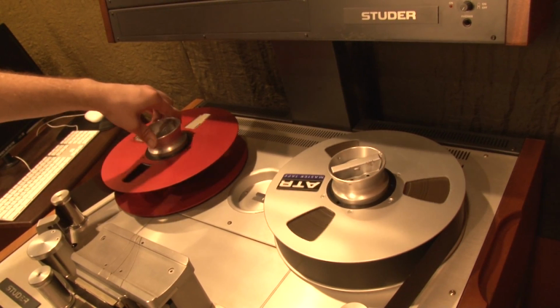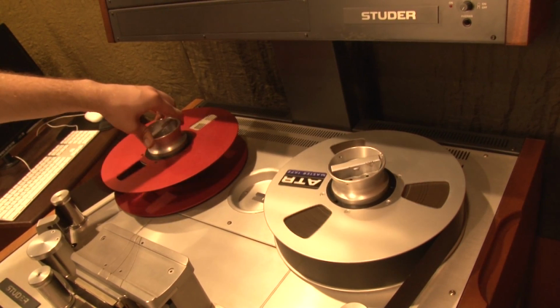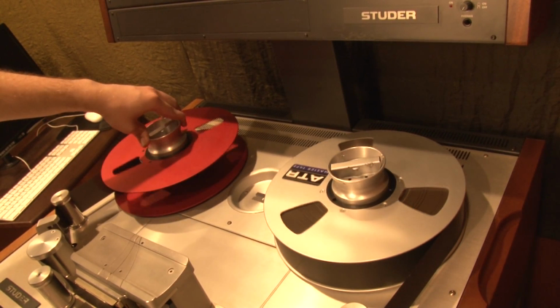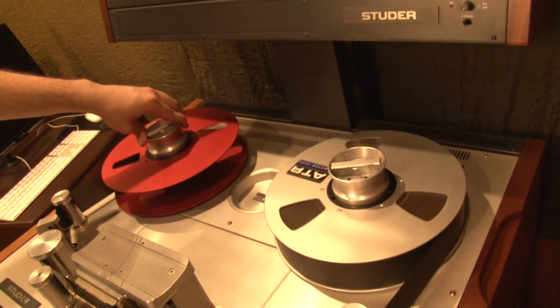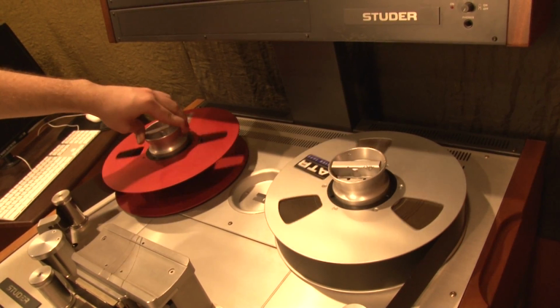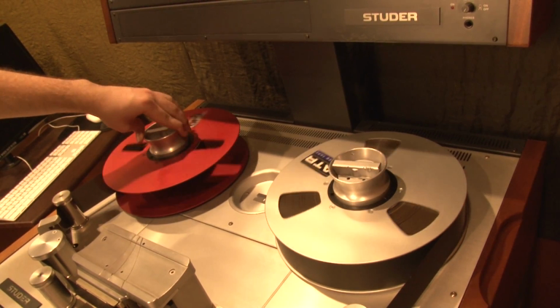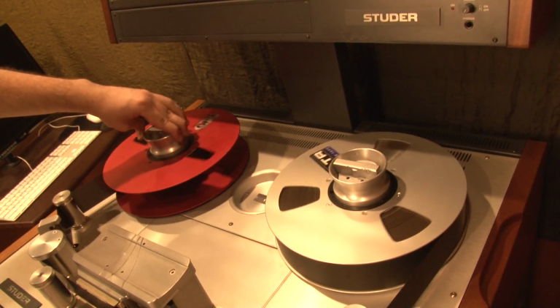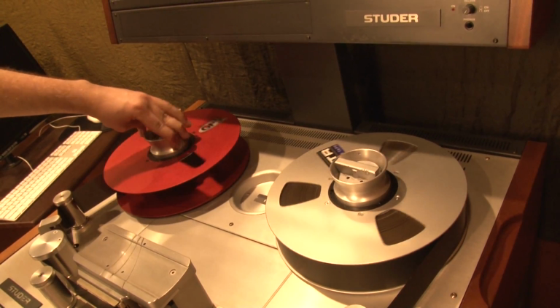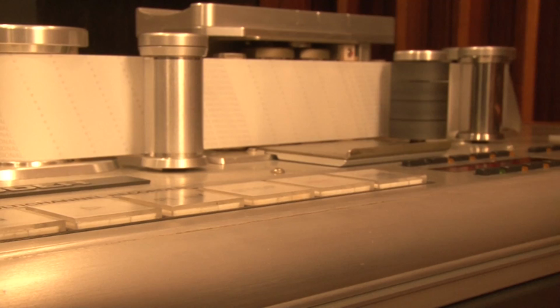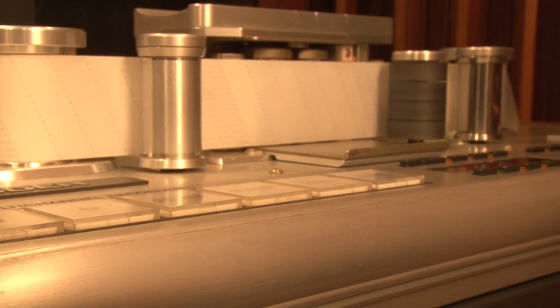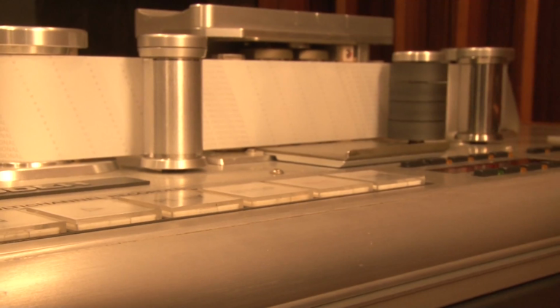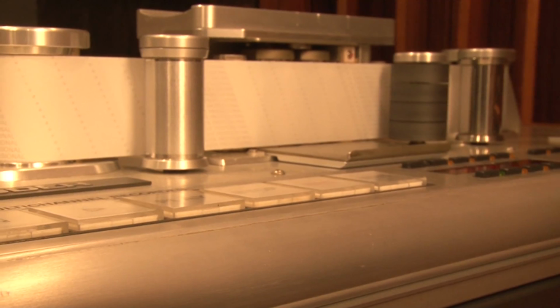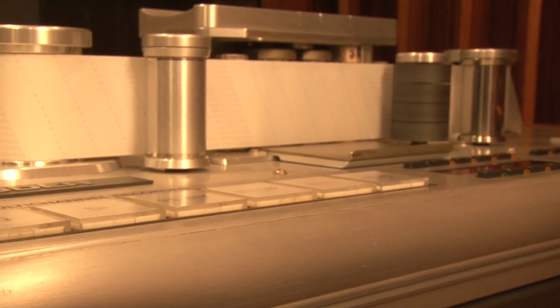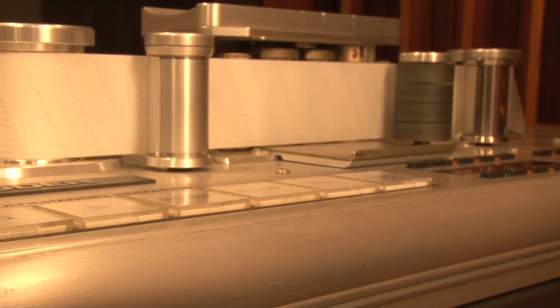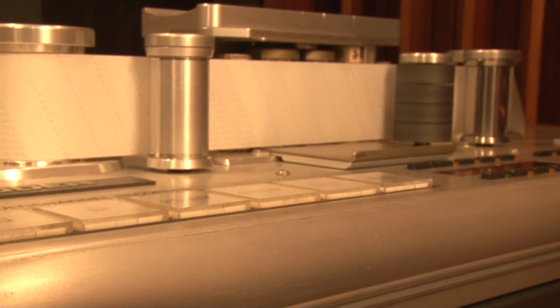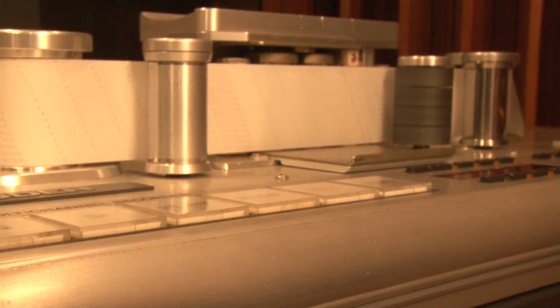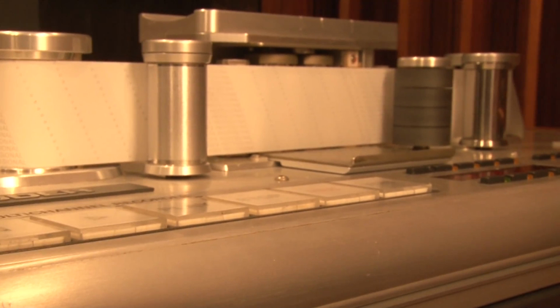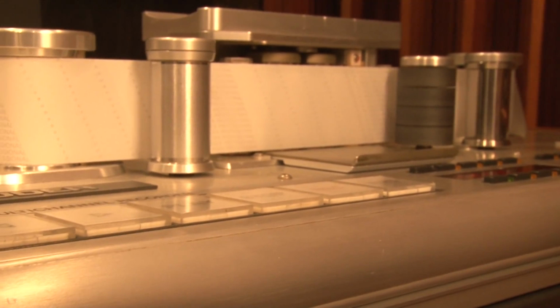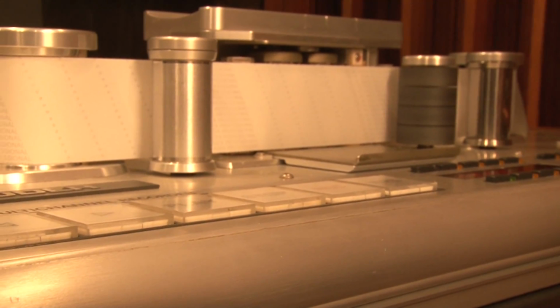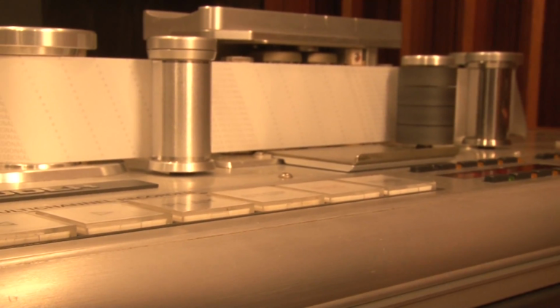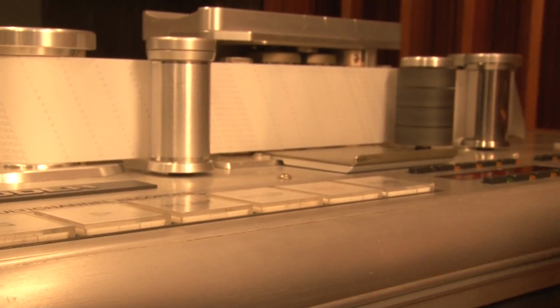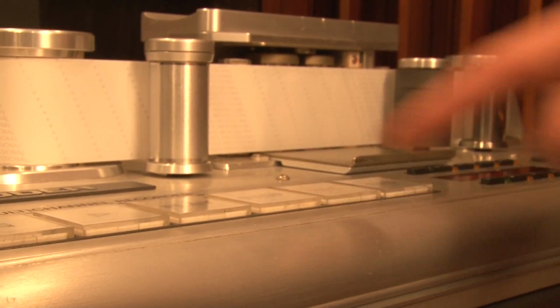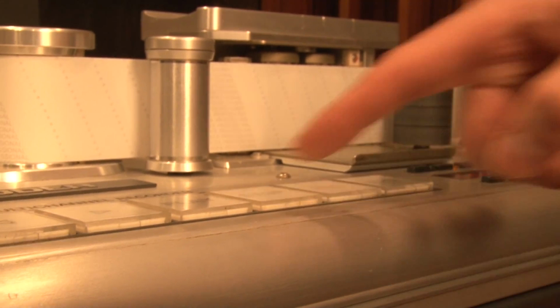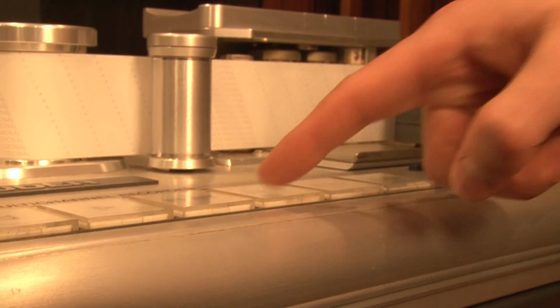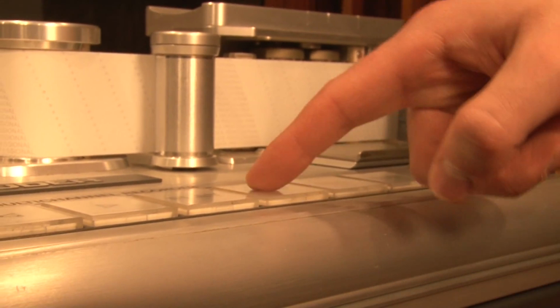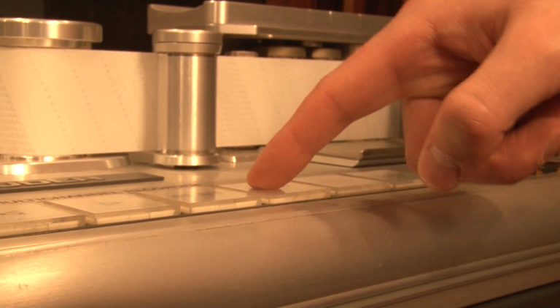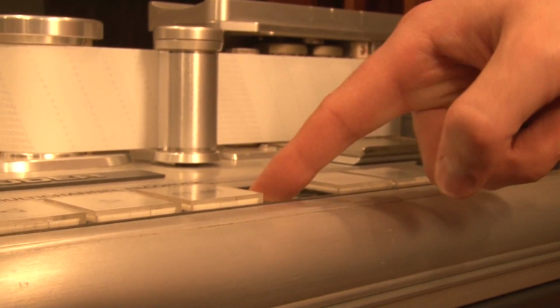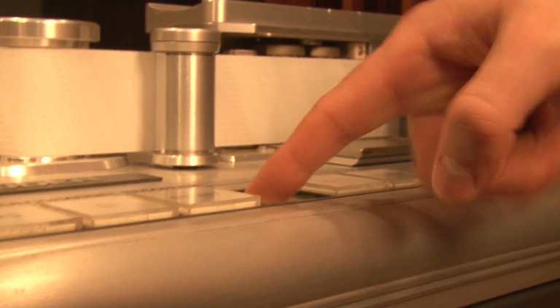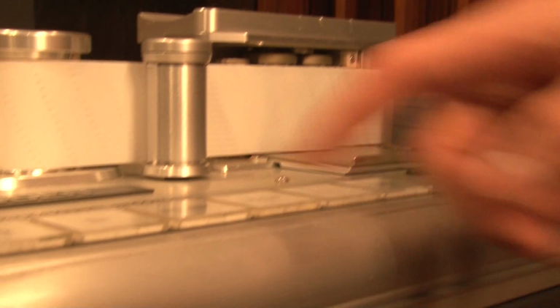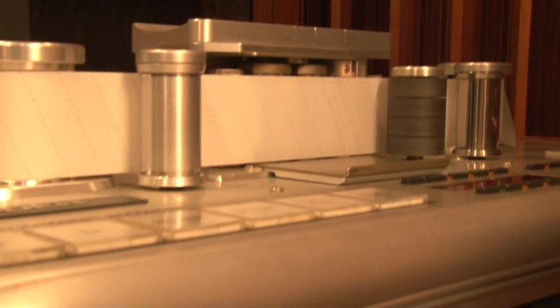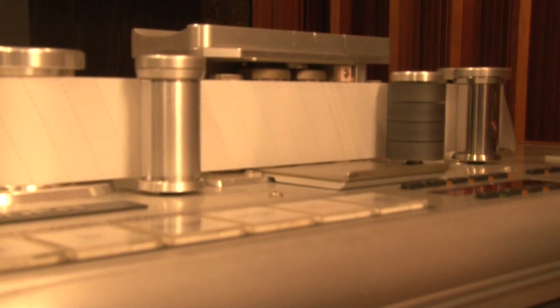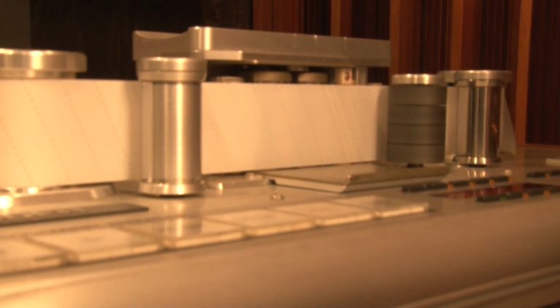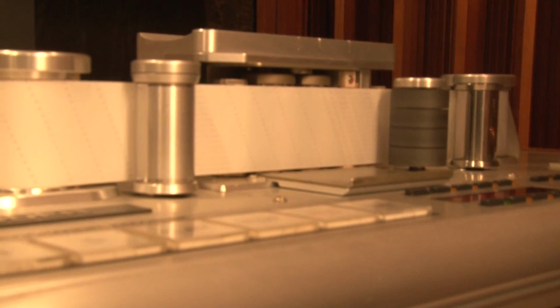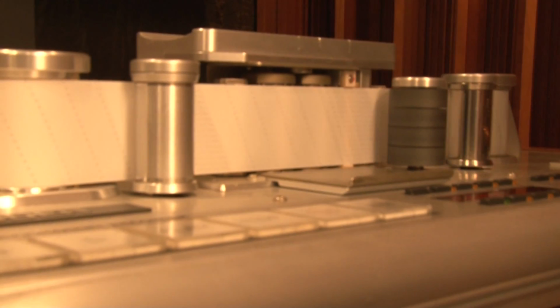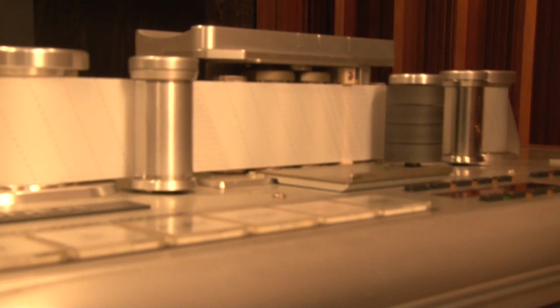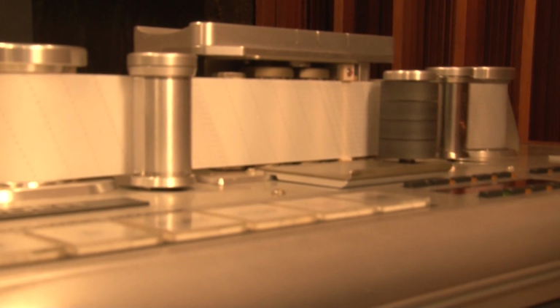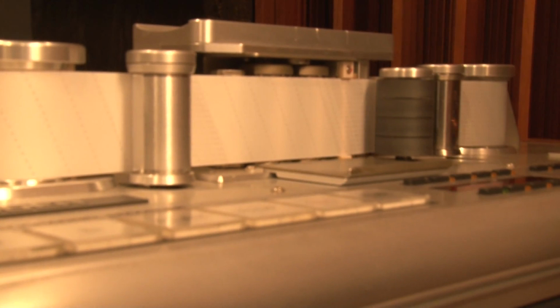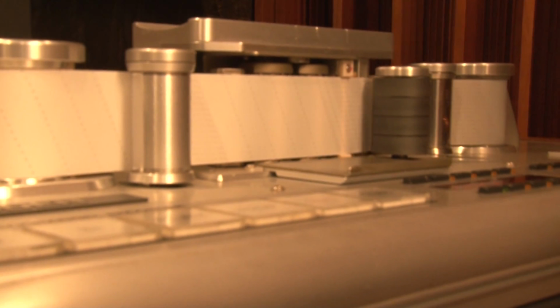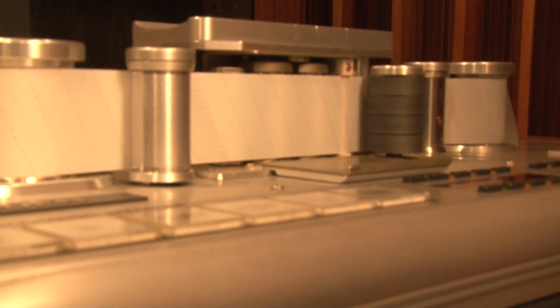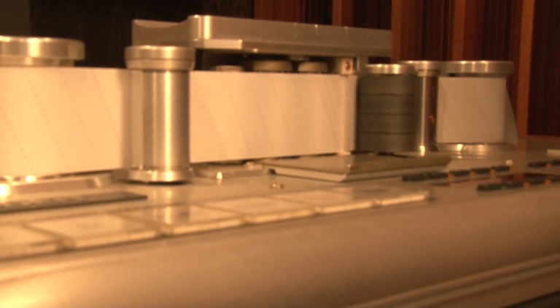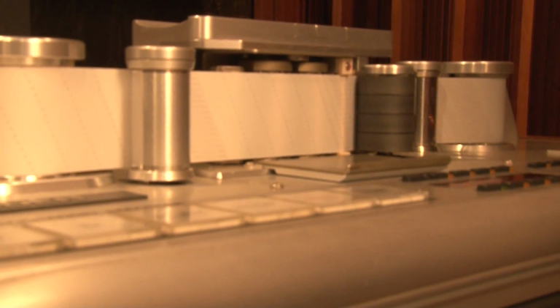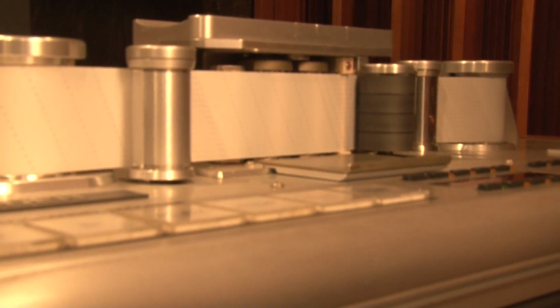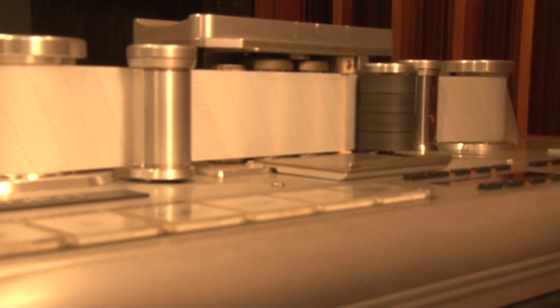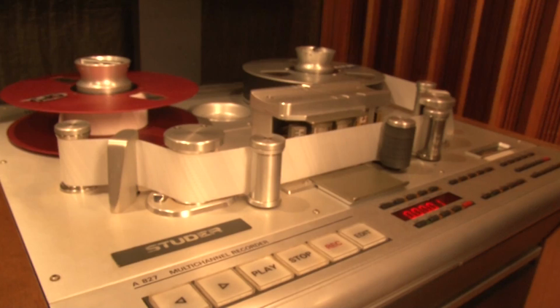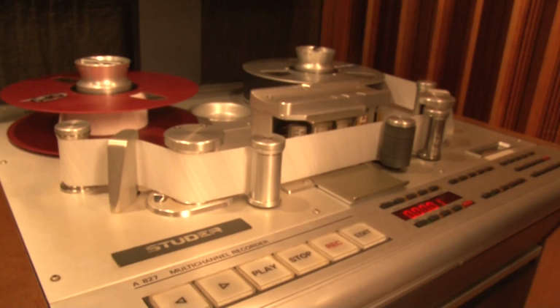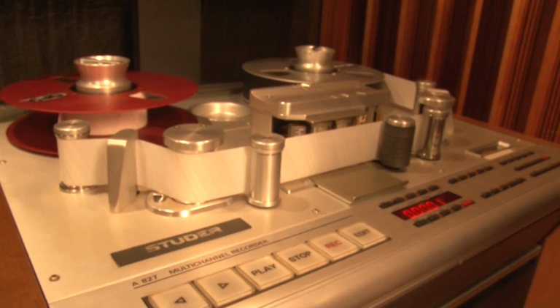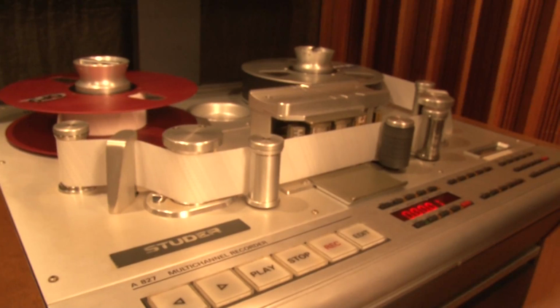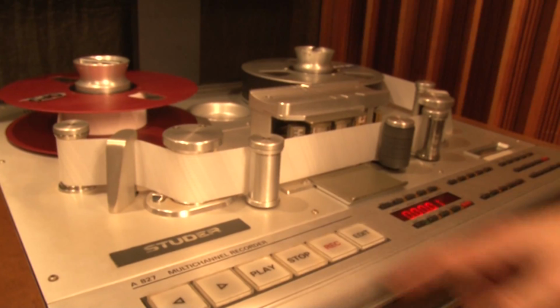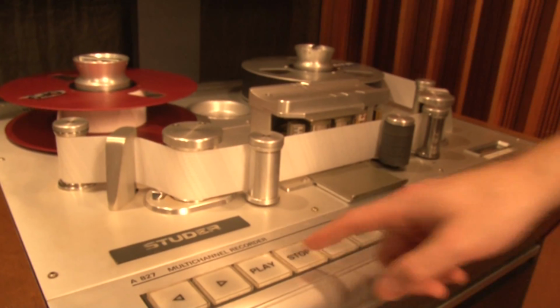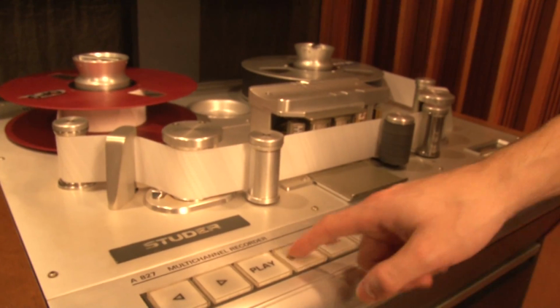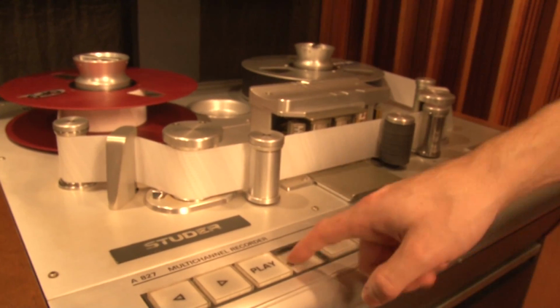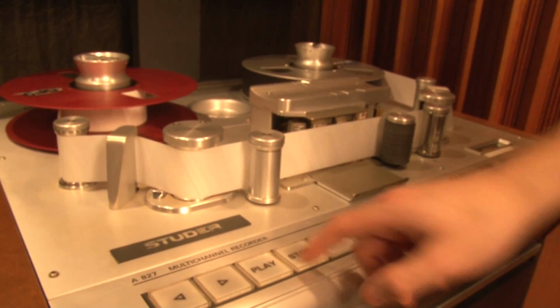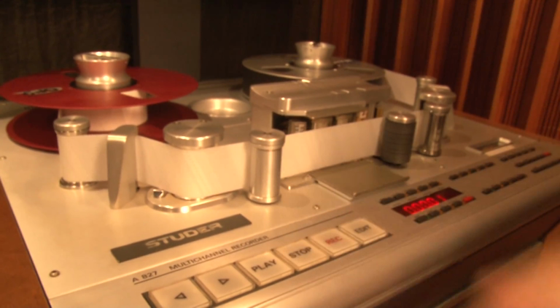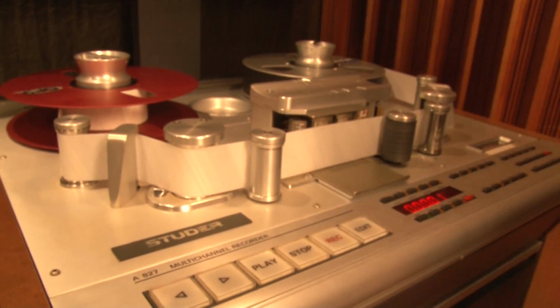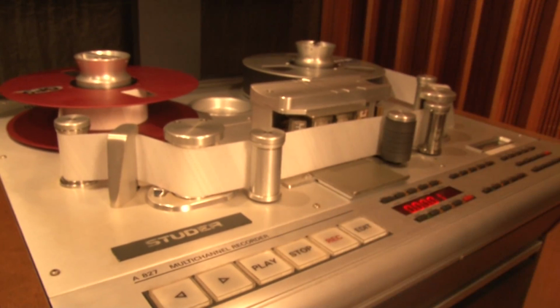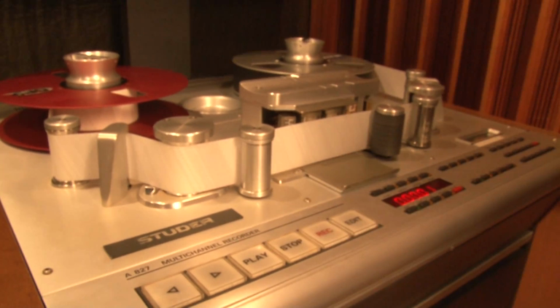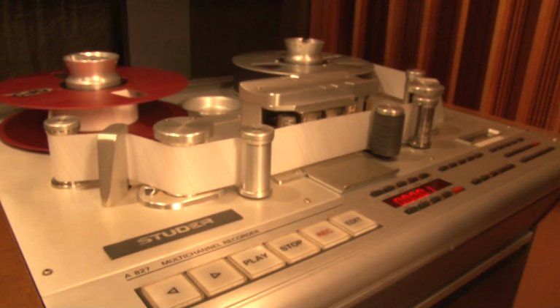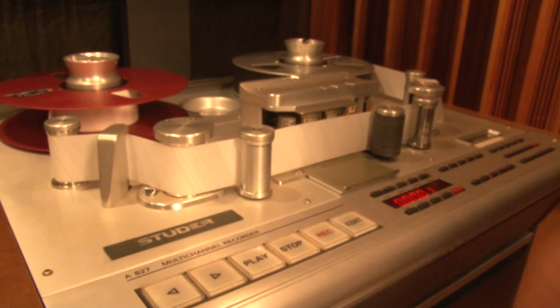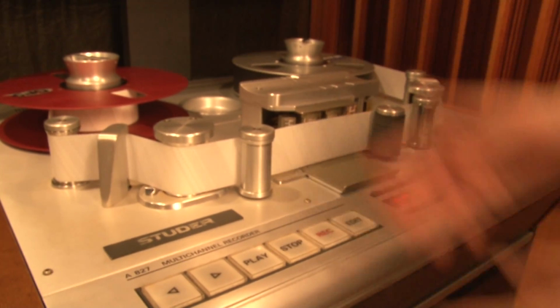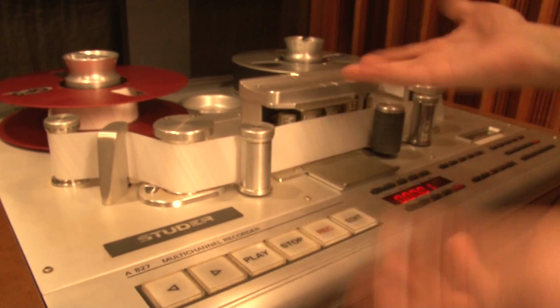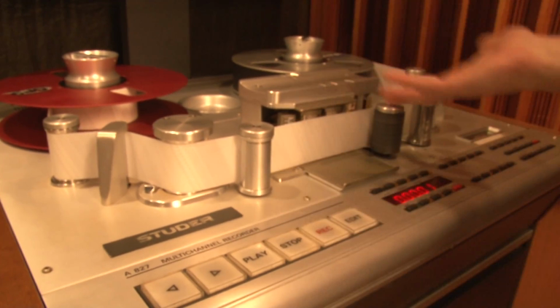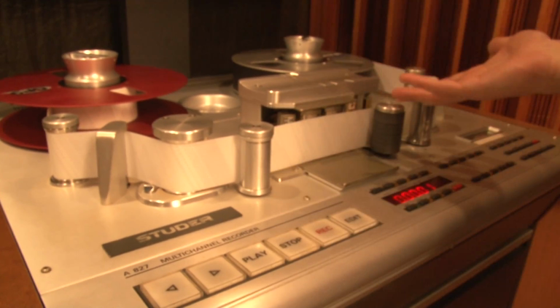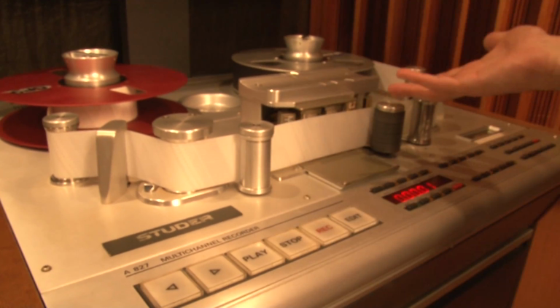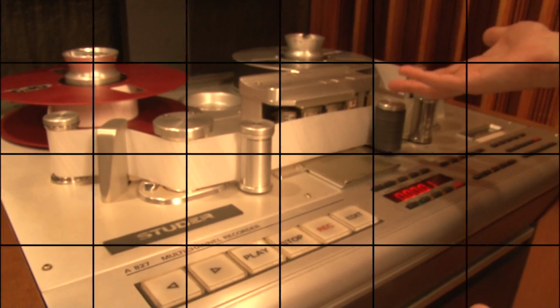Finally, hit the stop button to engage the transport and prepare the tape for recording and playback. If the rollers don't move, check for errors.